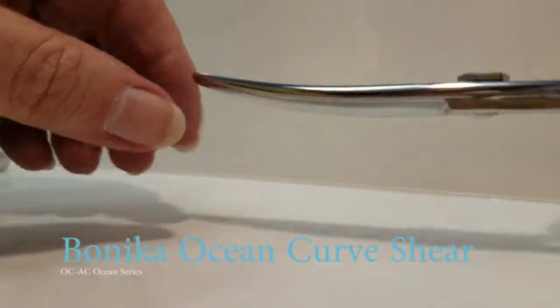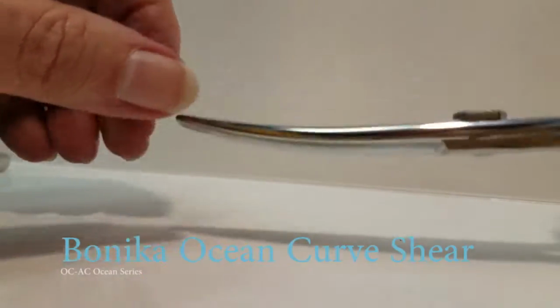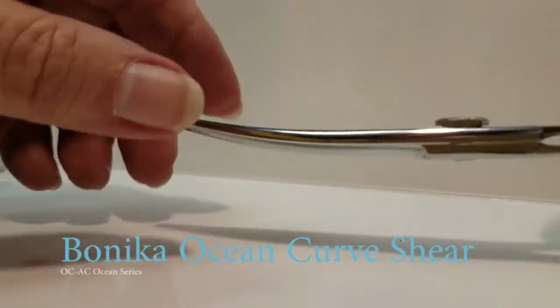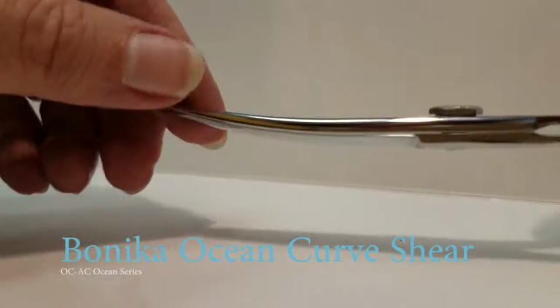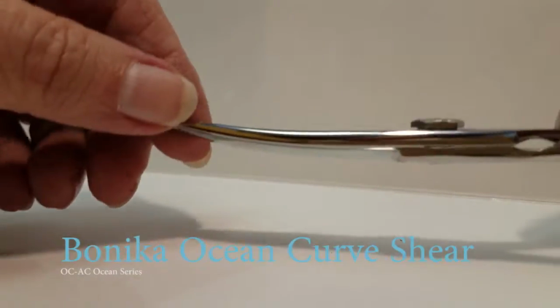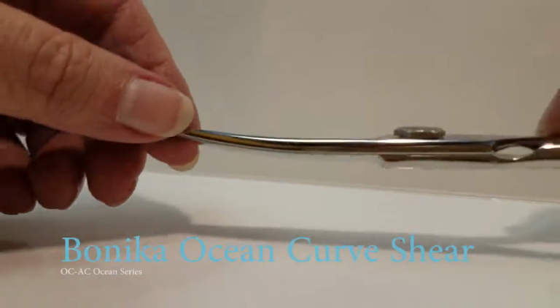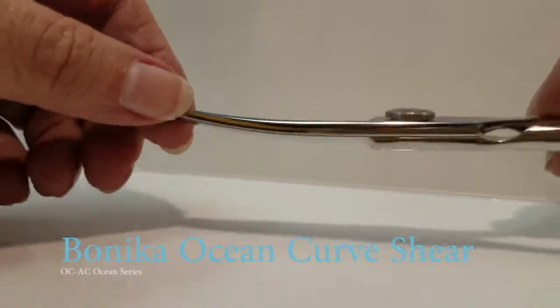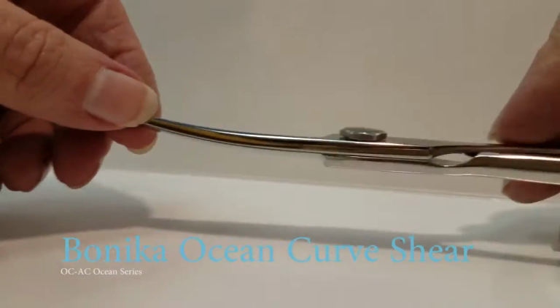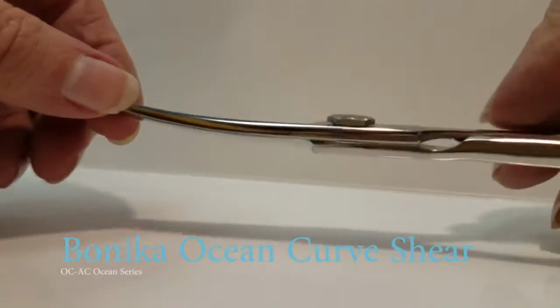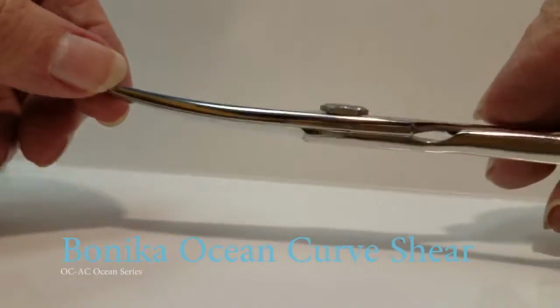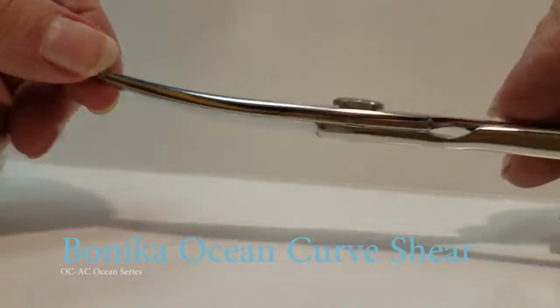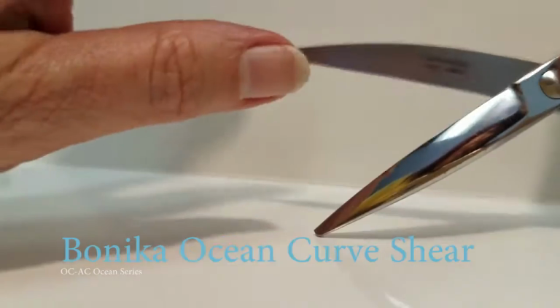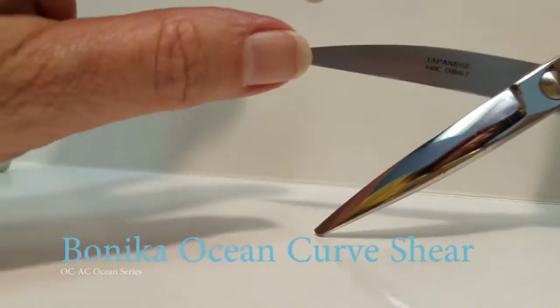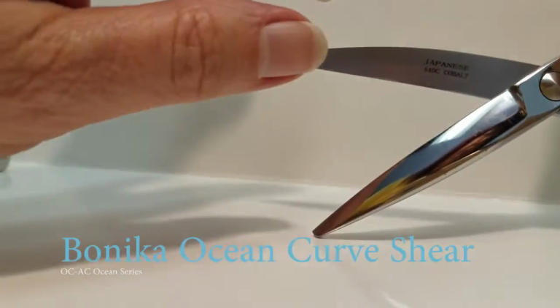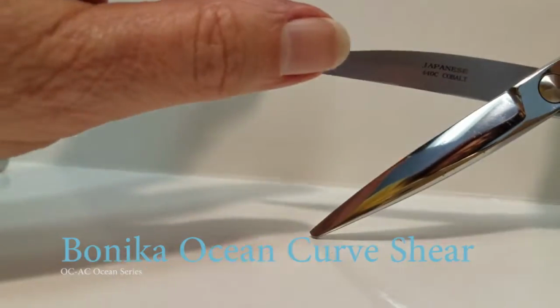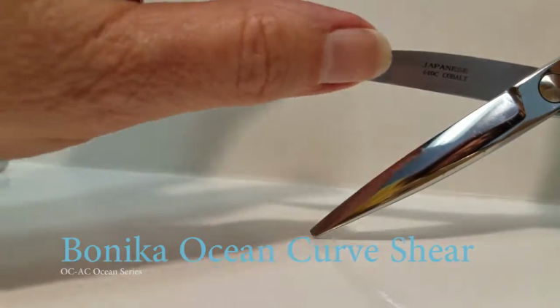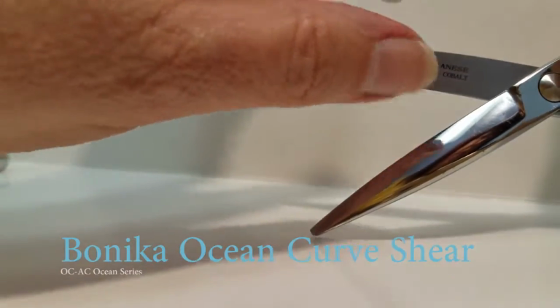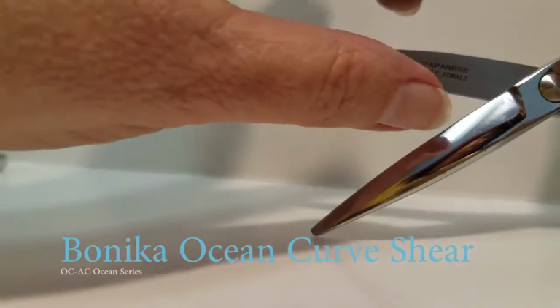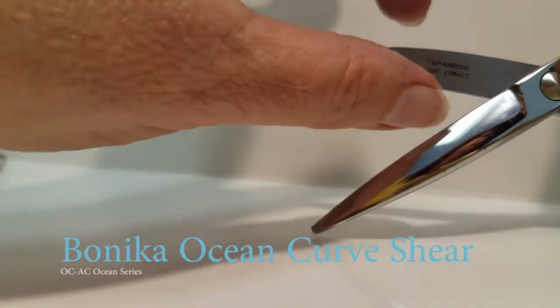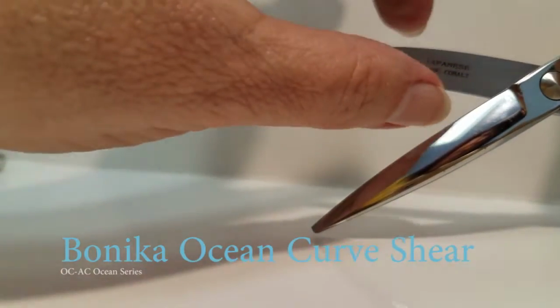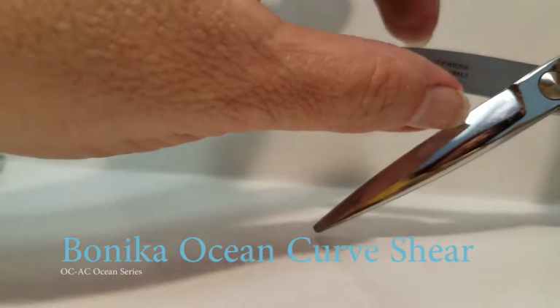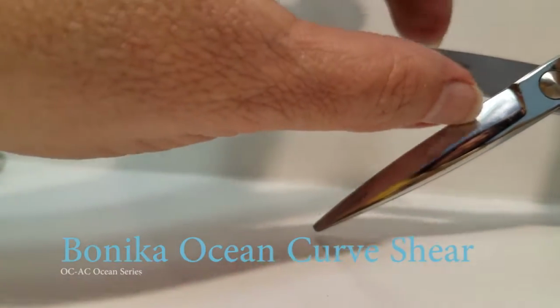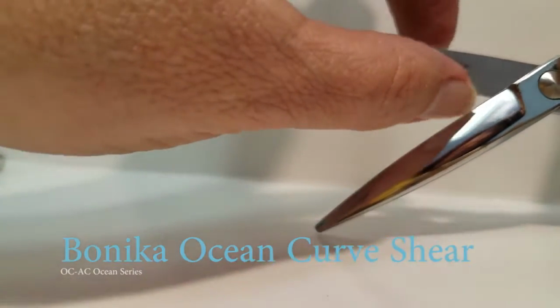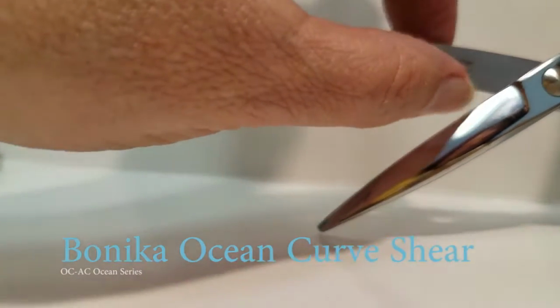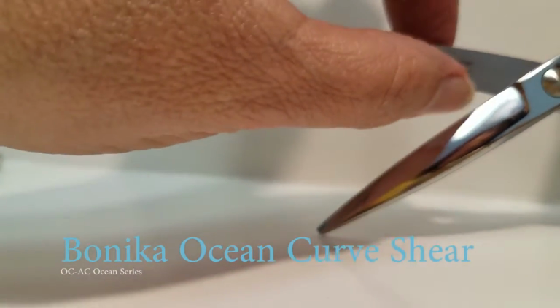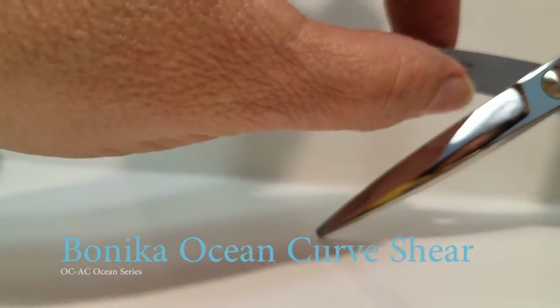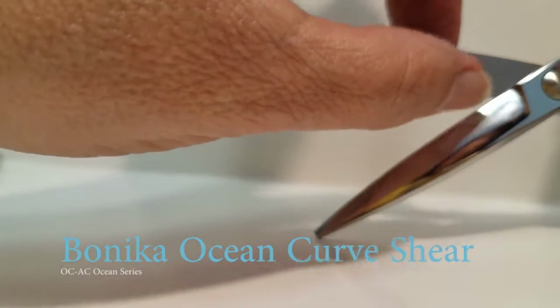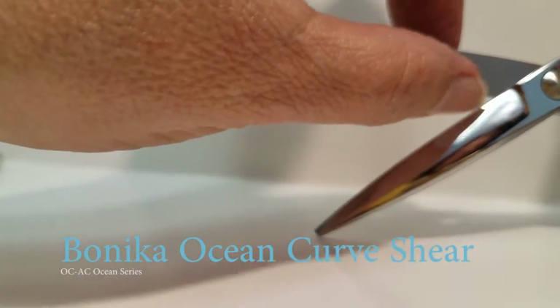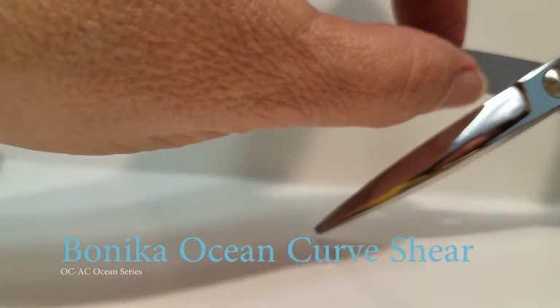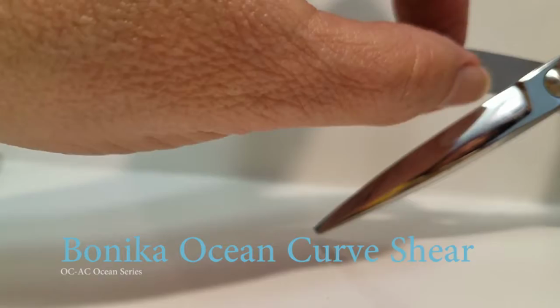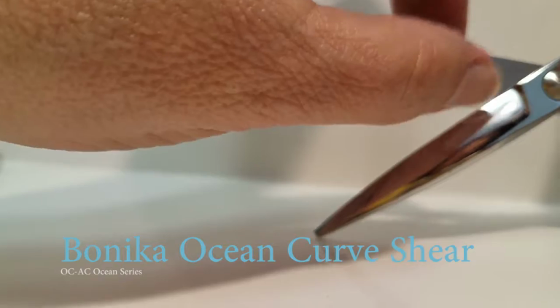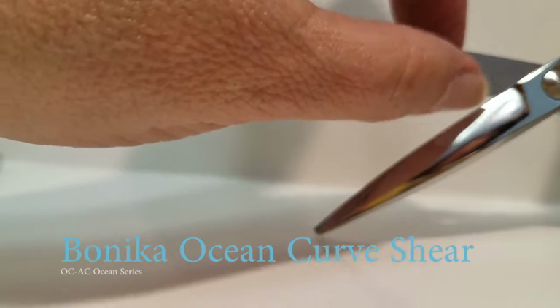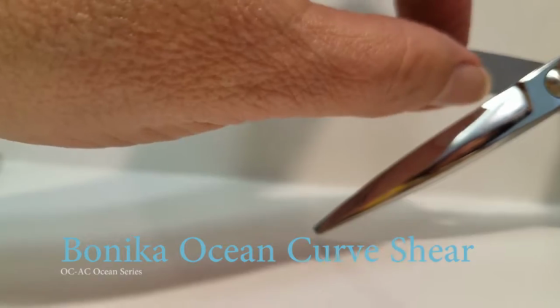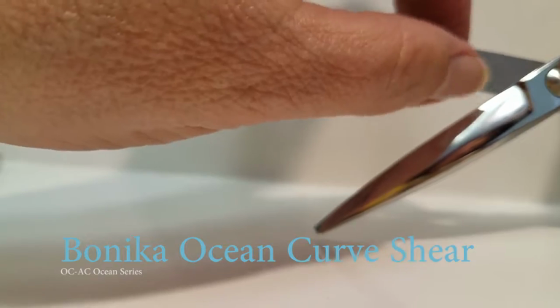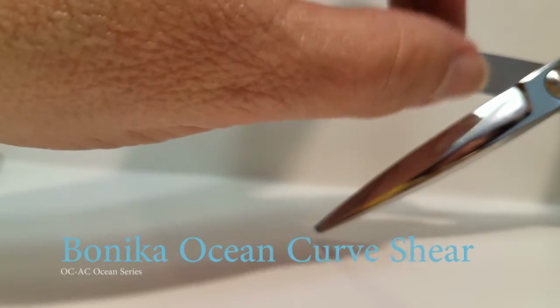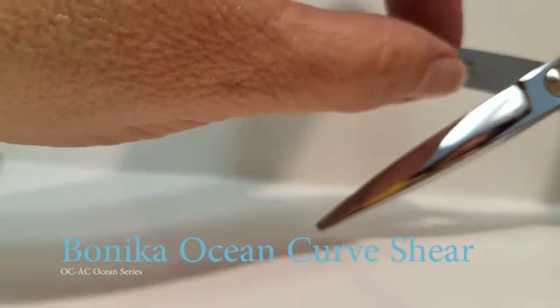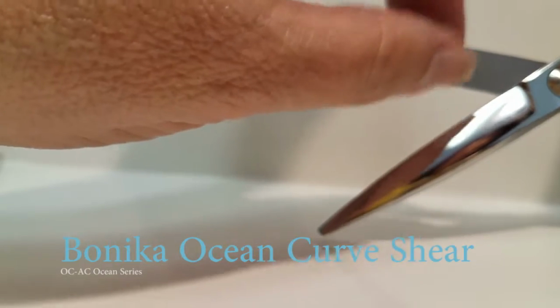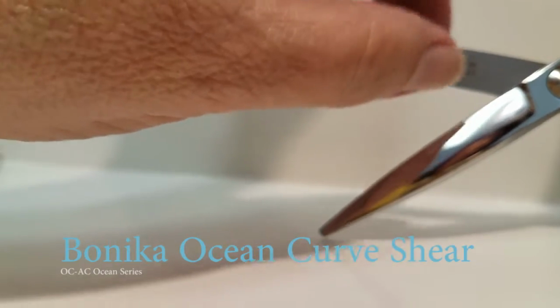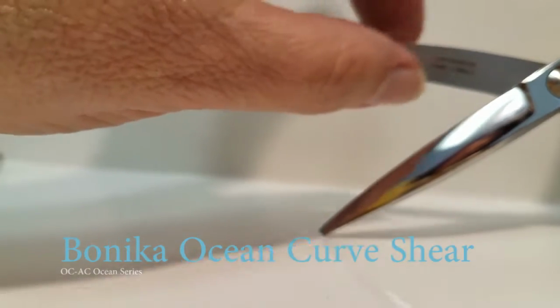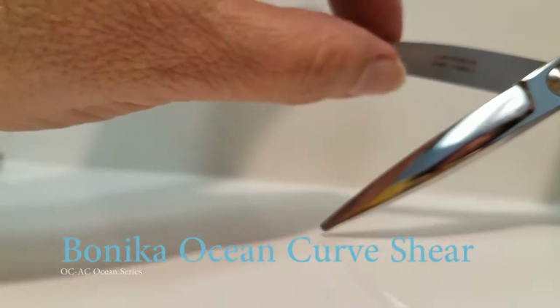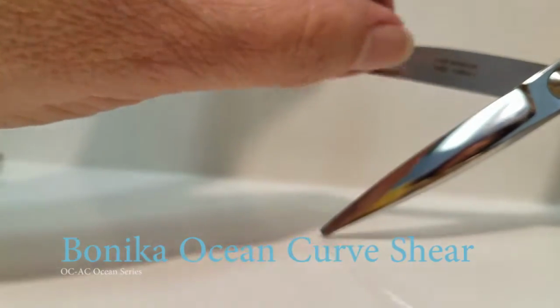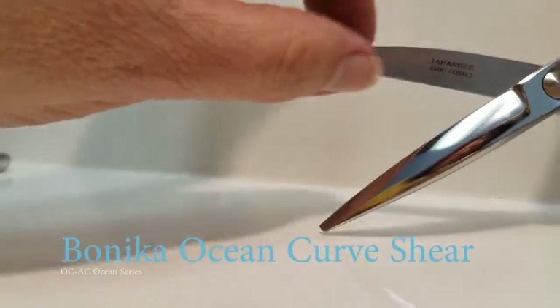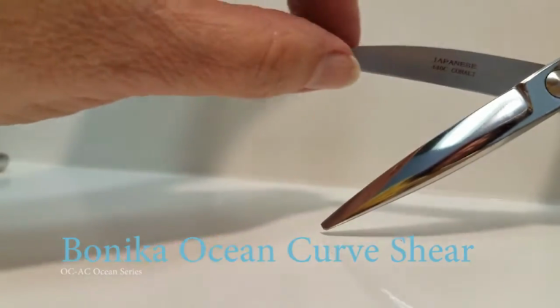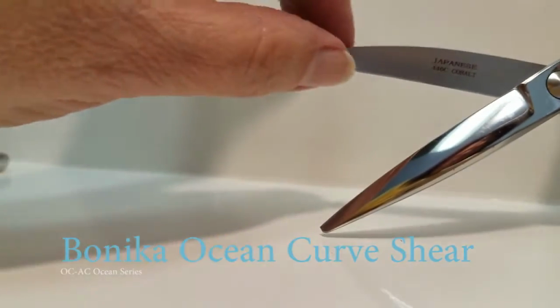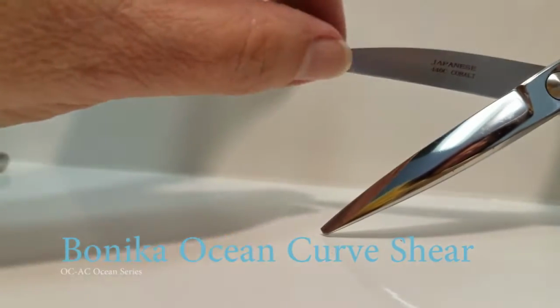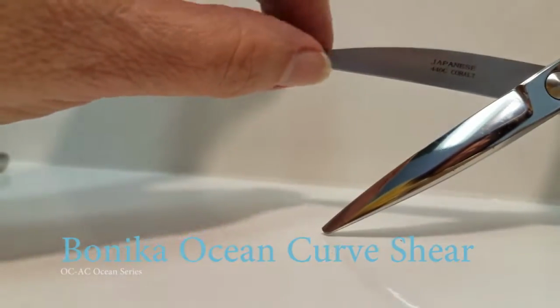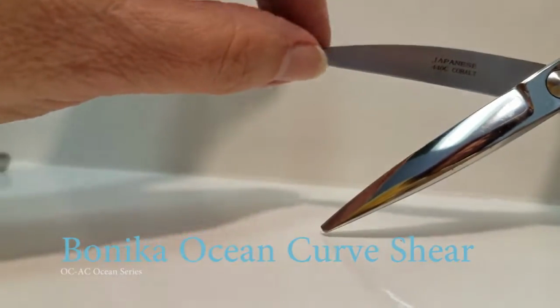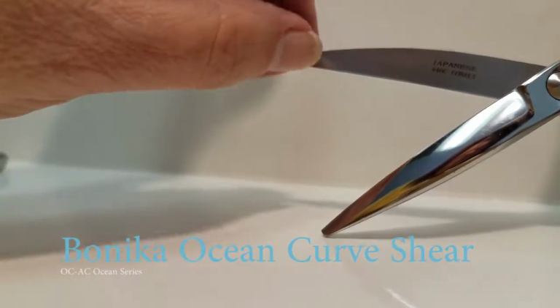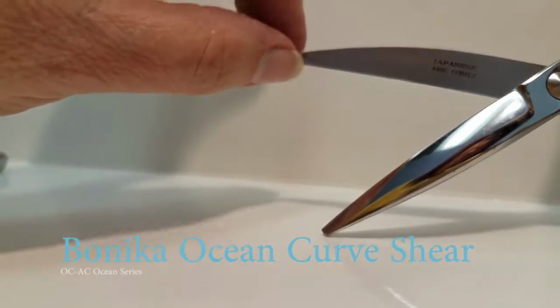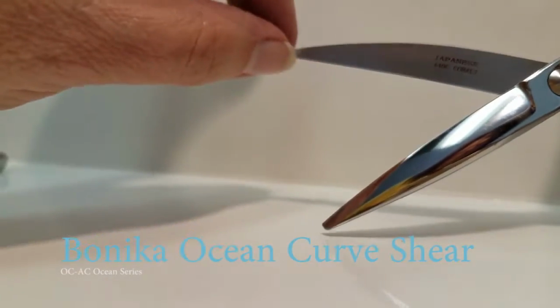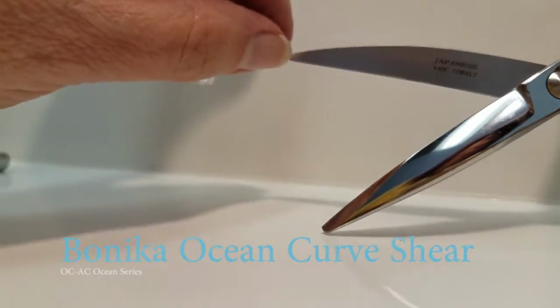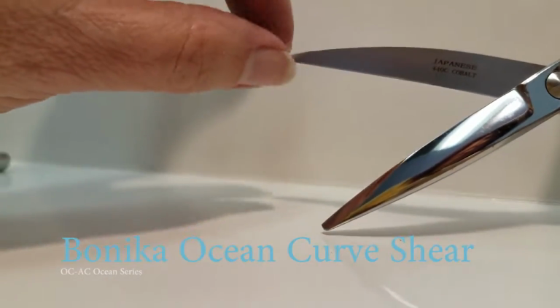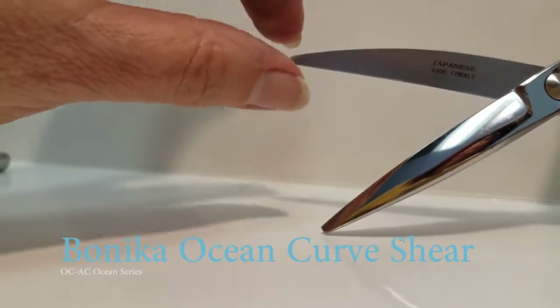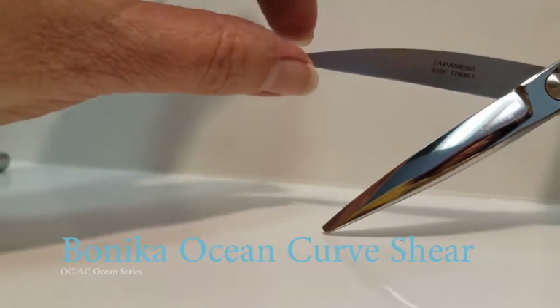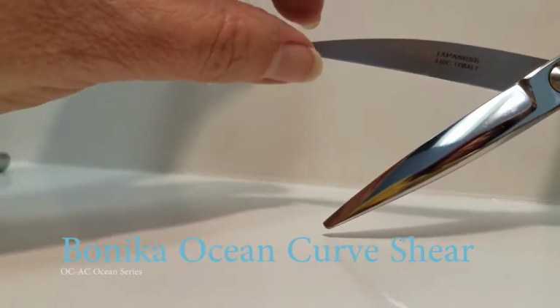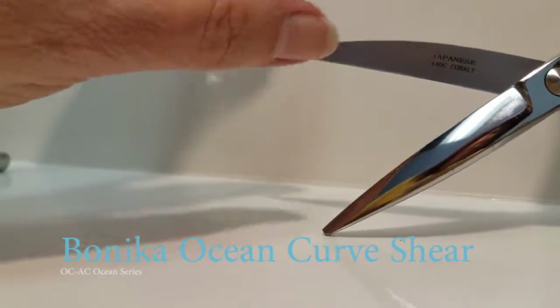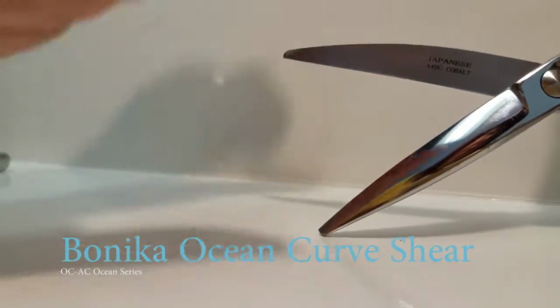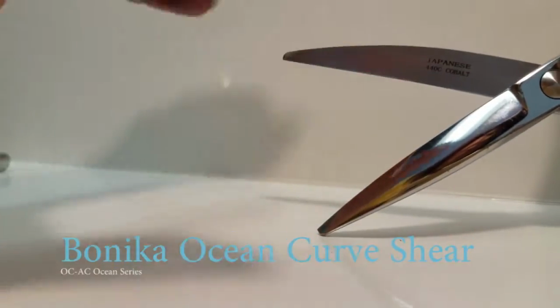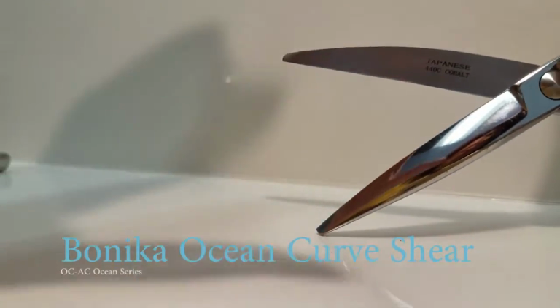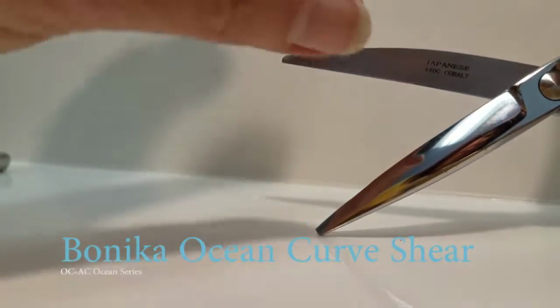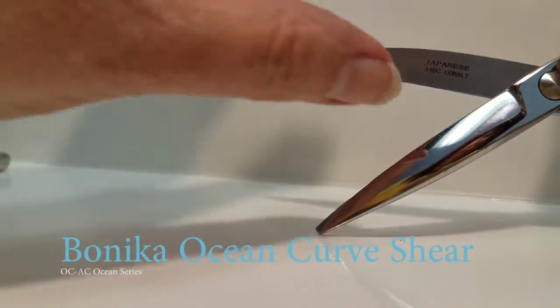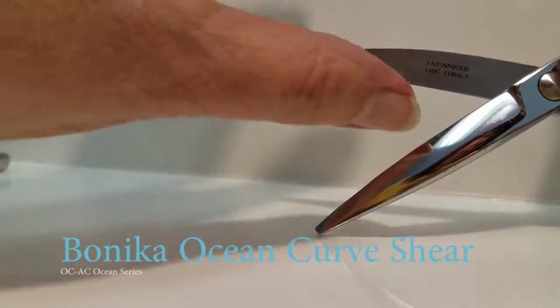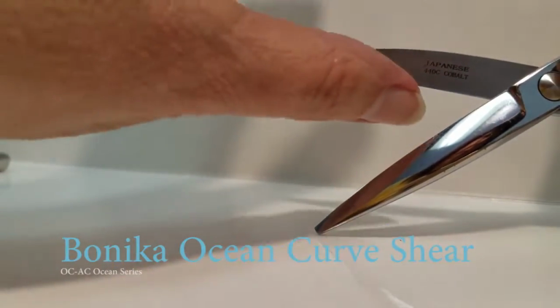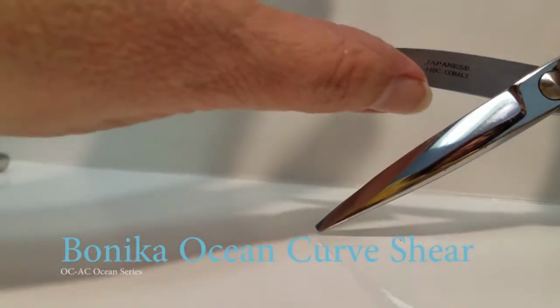The curve is a very extreme curve, and it's sharper than your average shear — about 30% sharper.